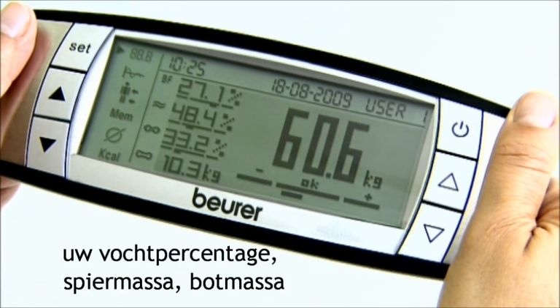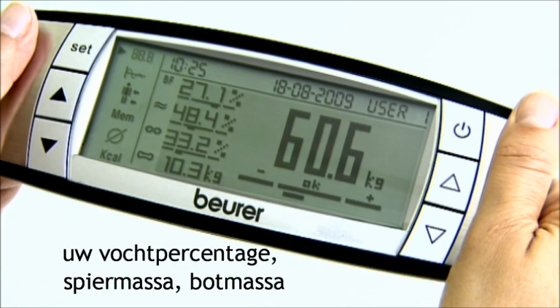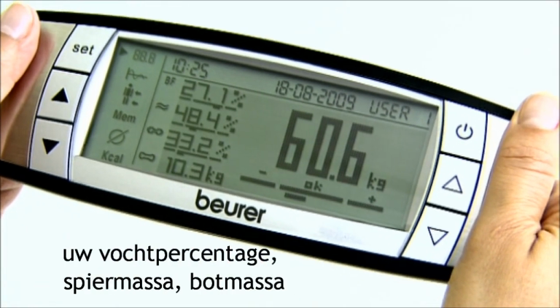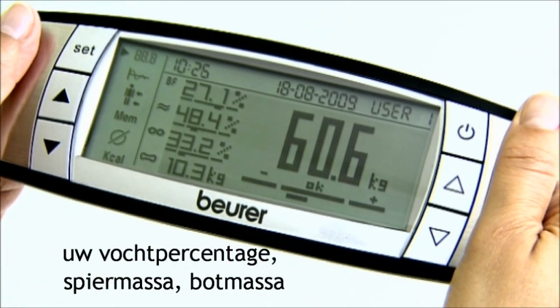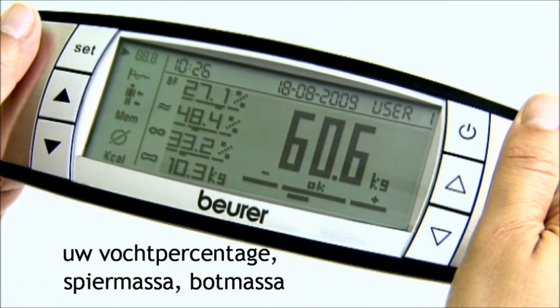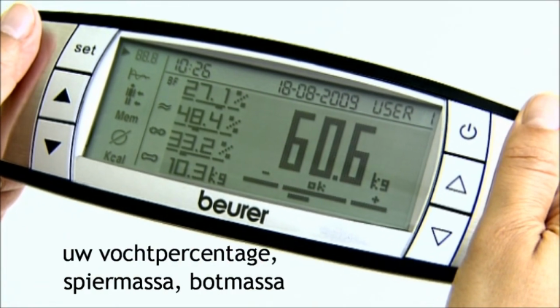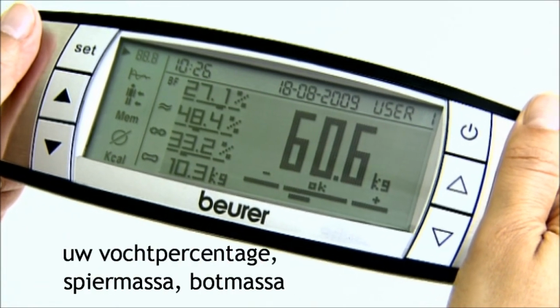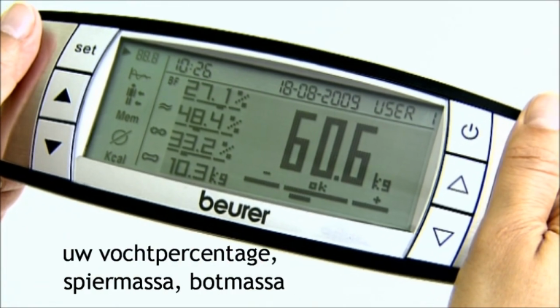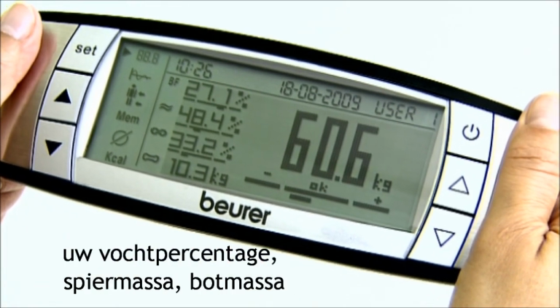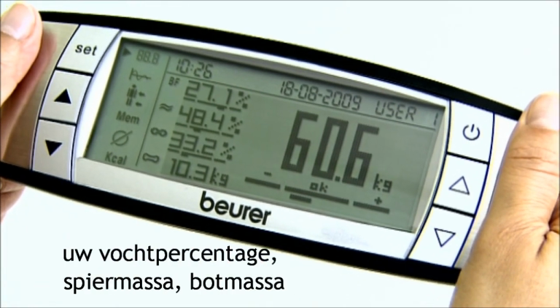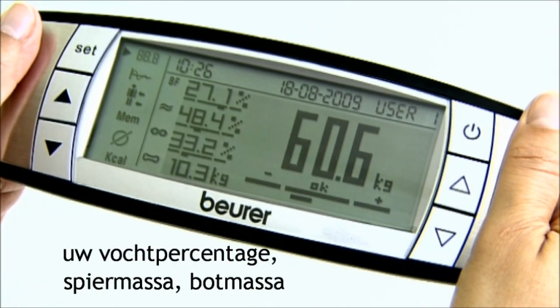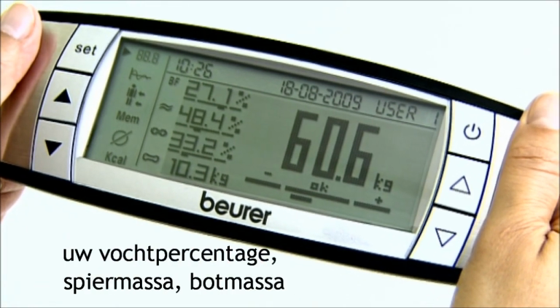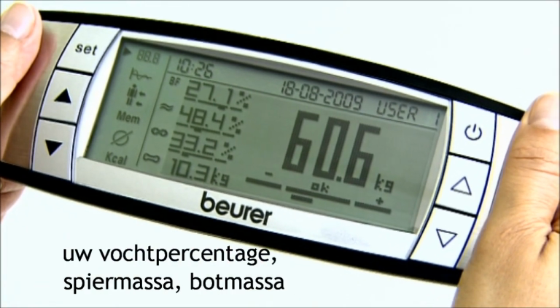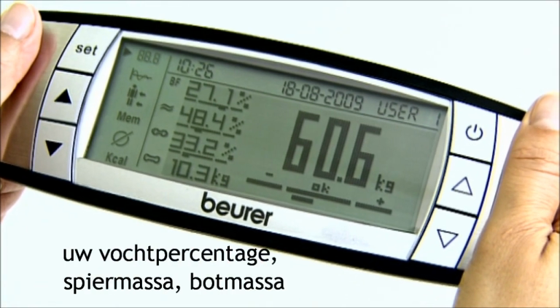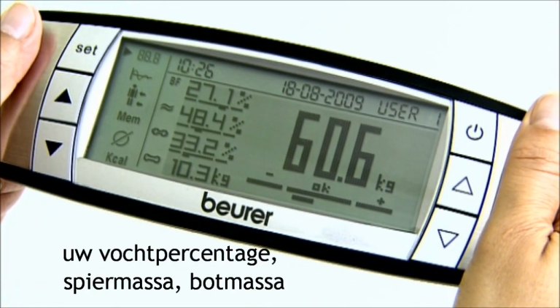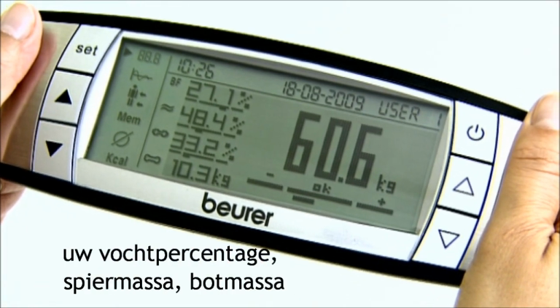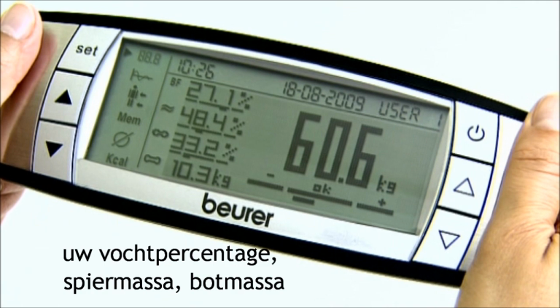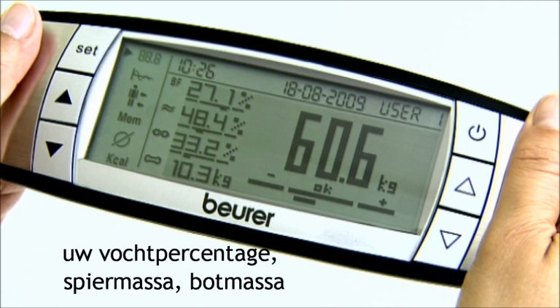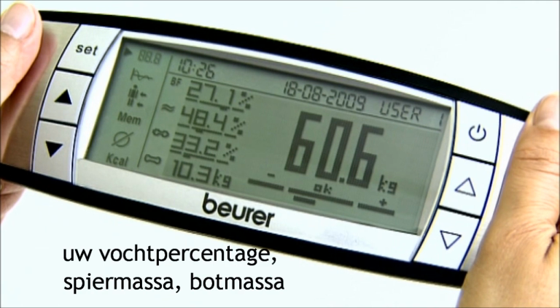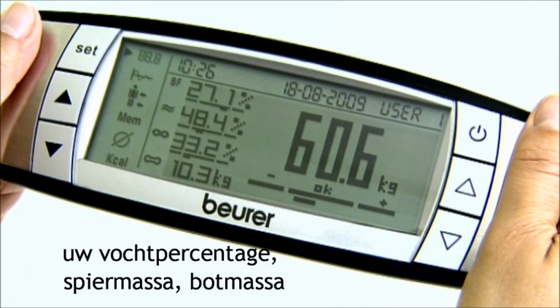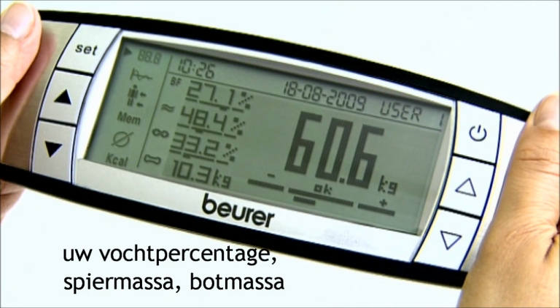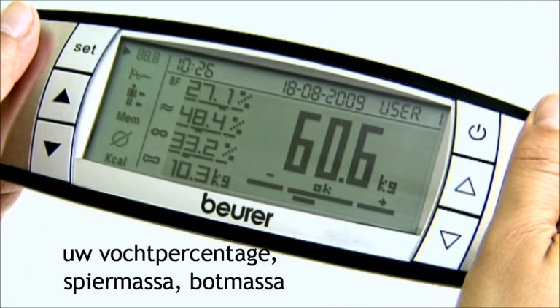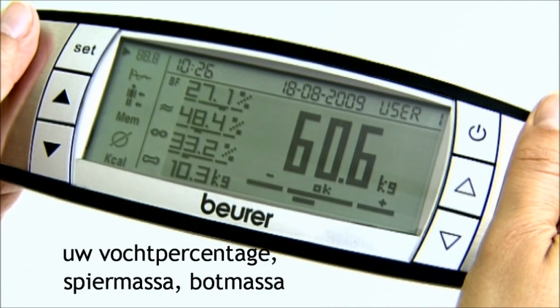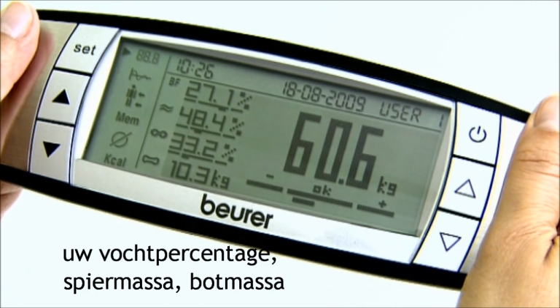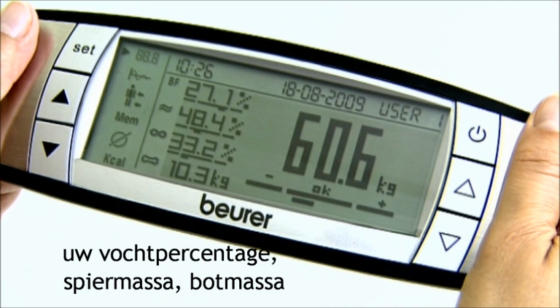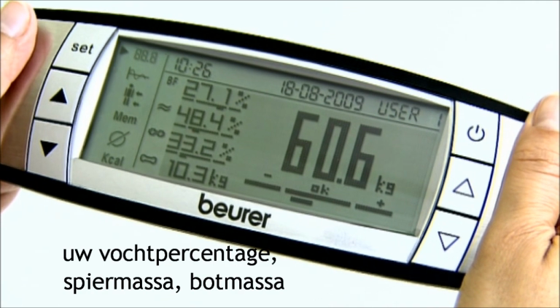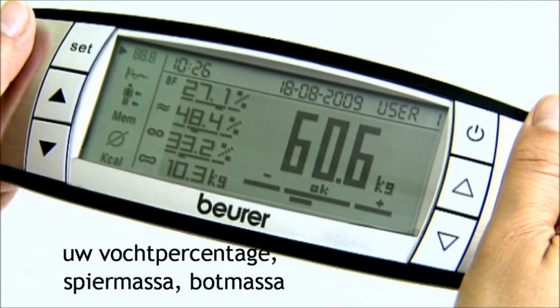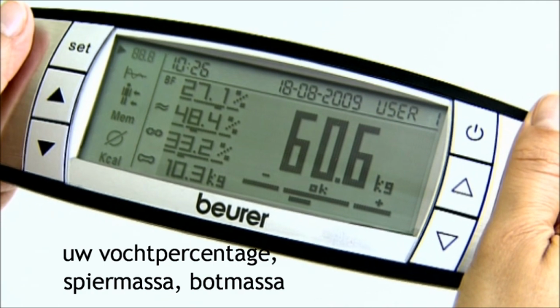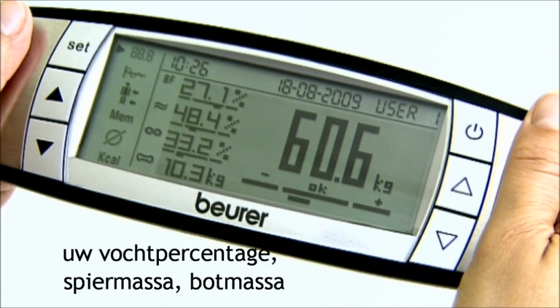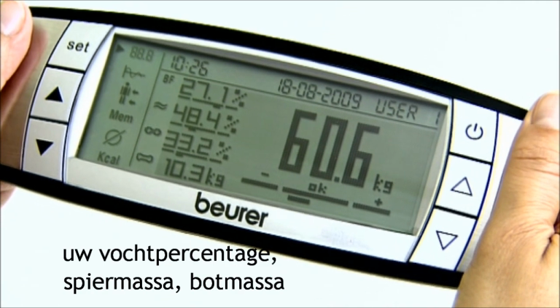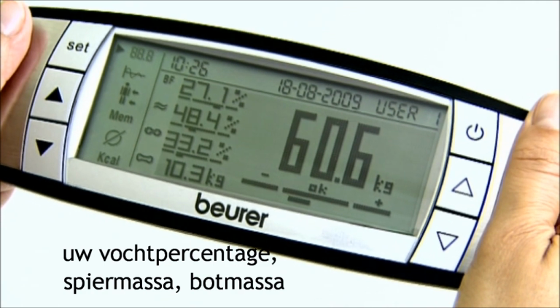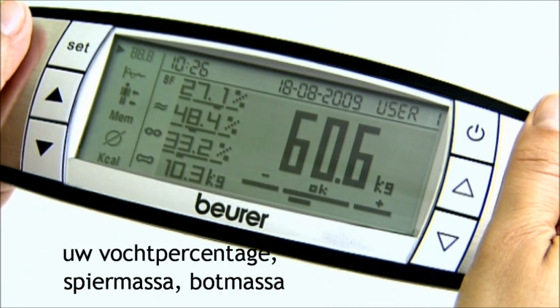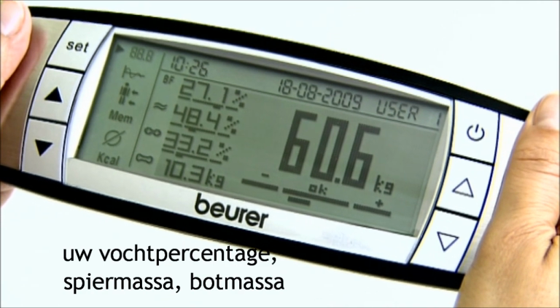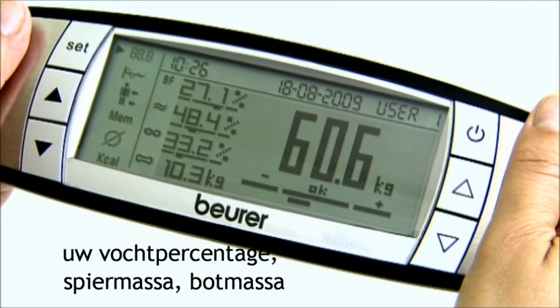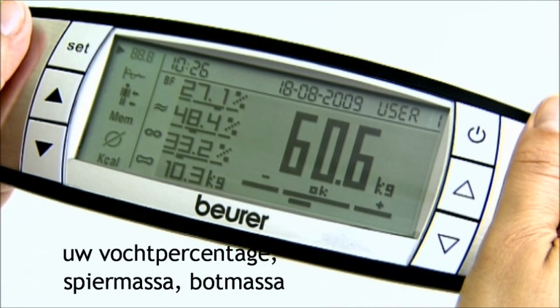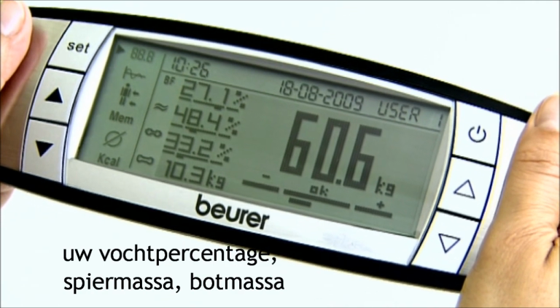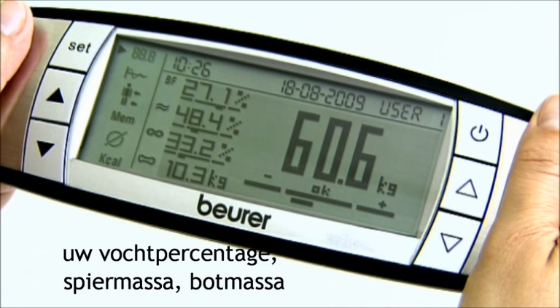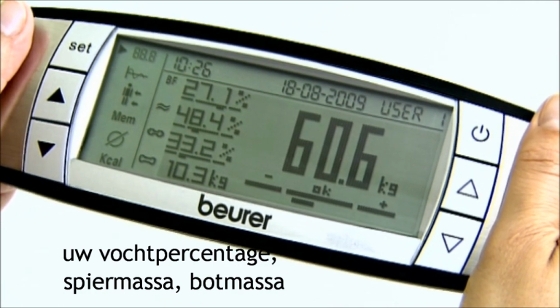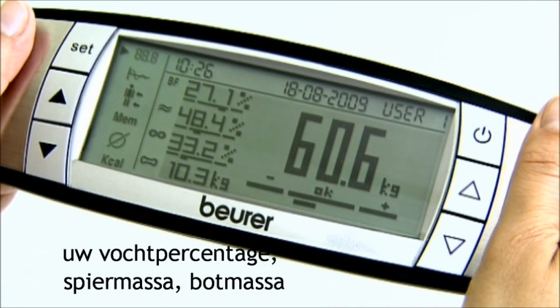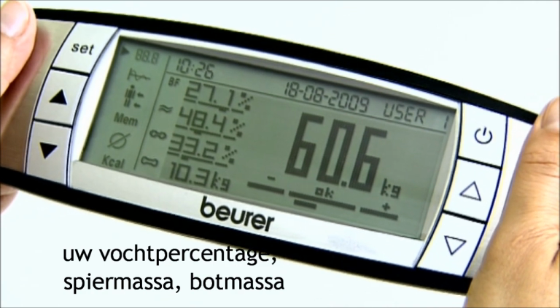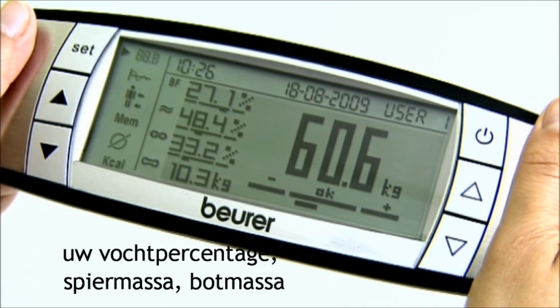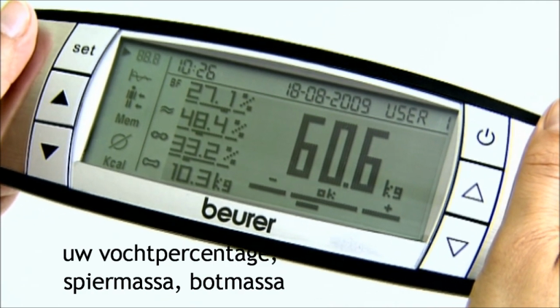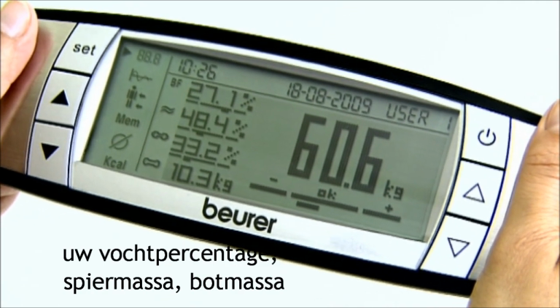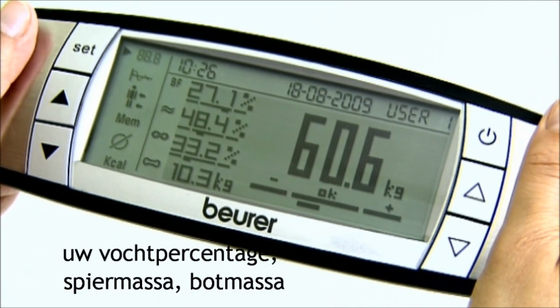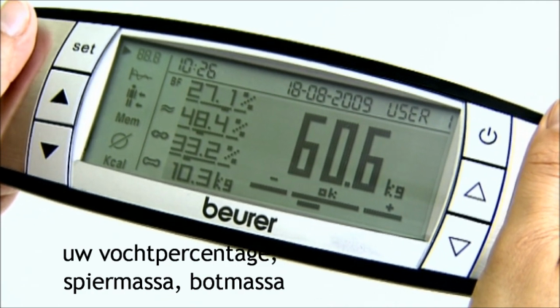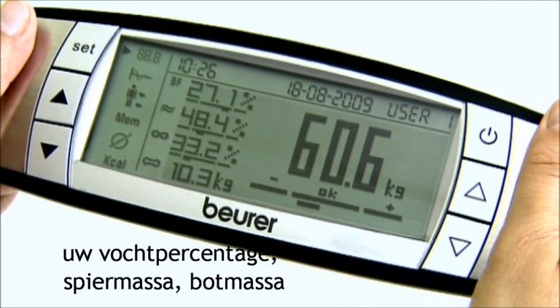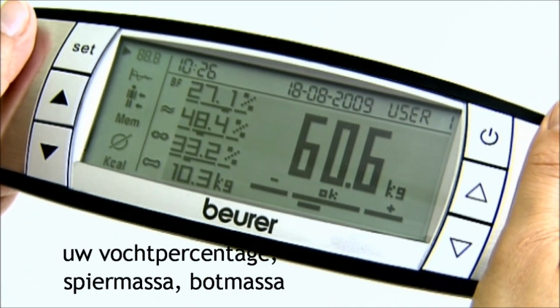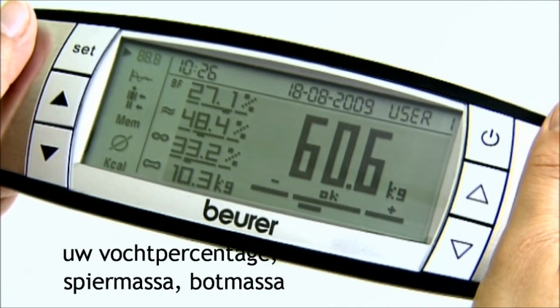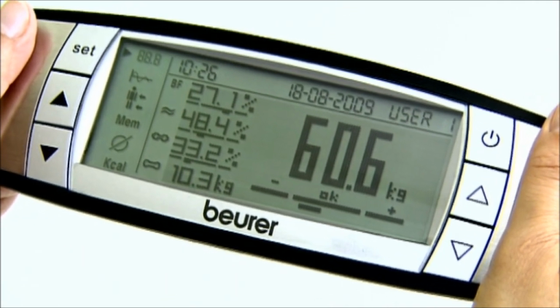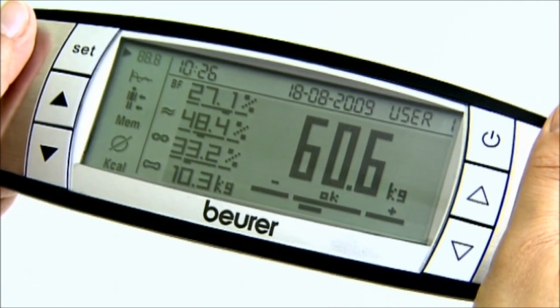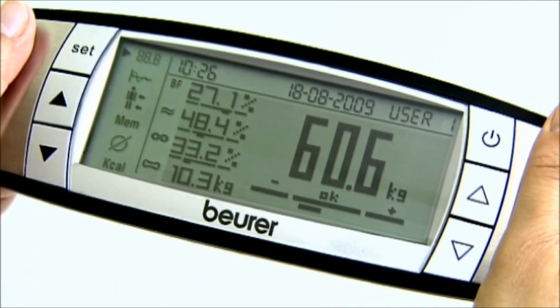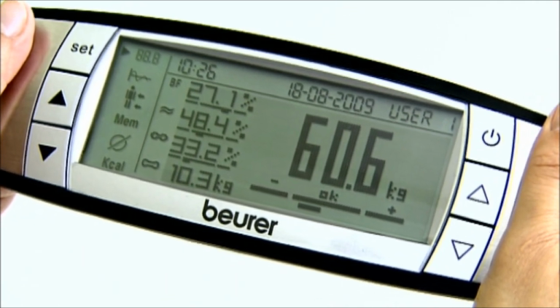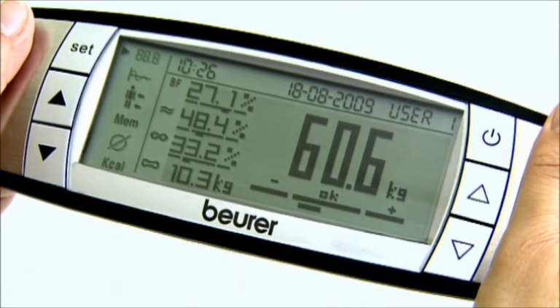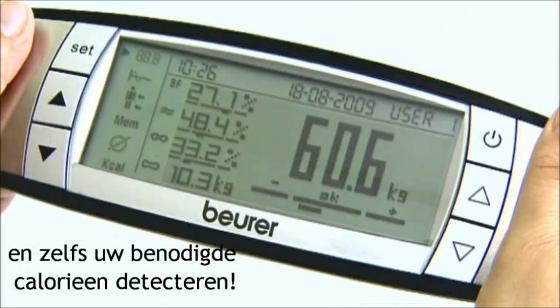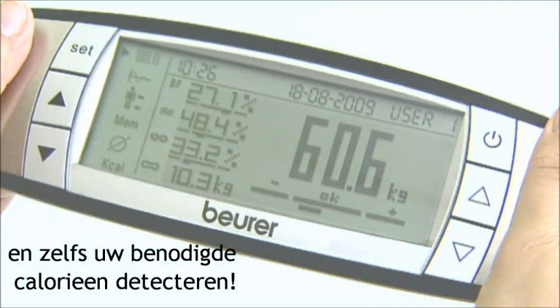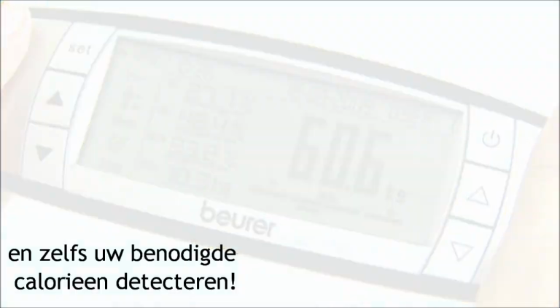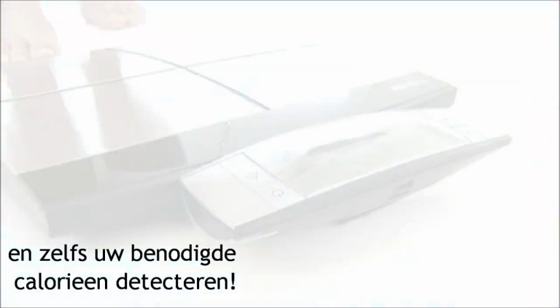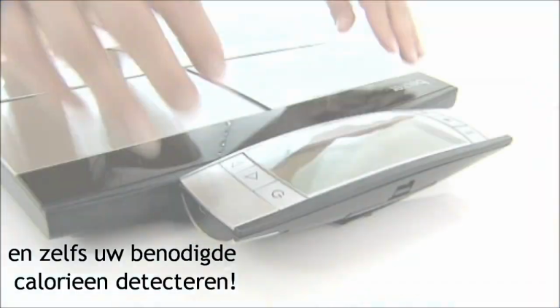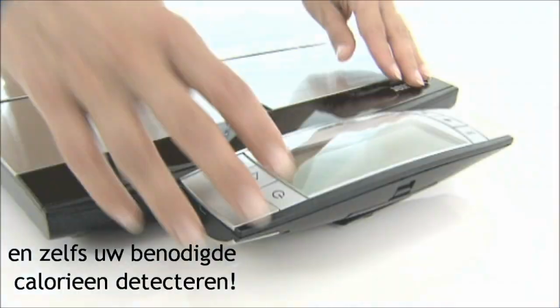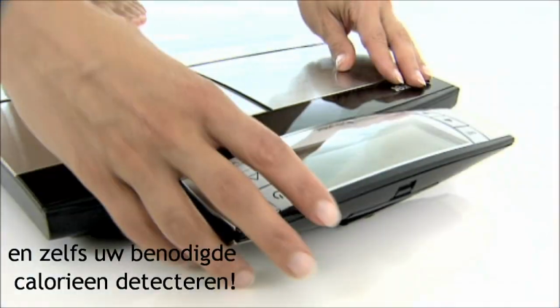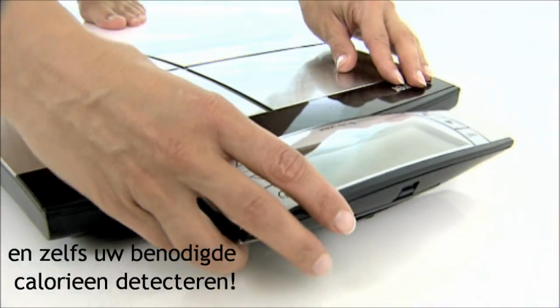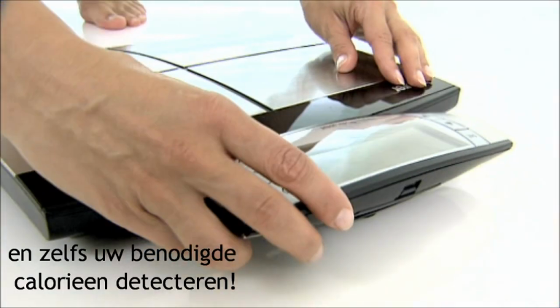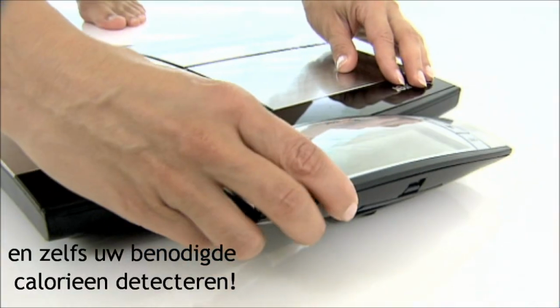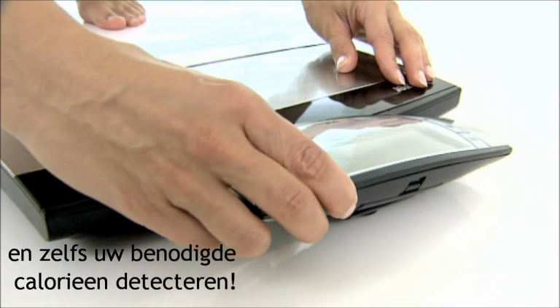It also measures your water ratio, your muscle ratio, your bone mass, and even your calorie requirements.